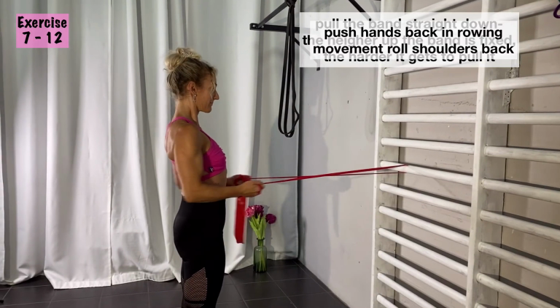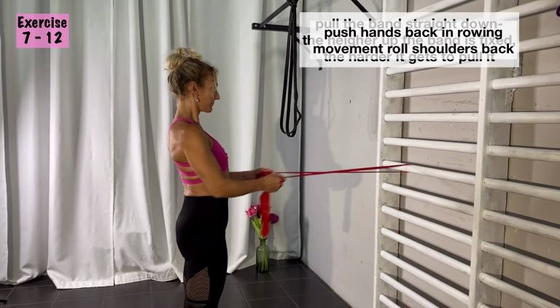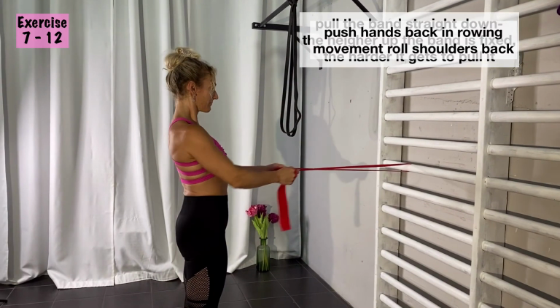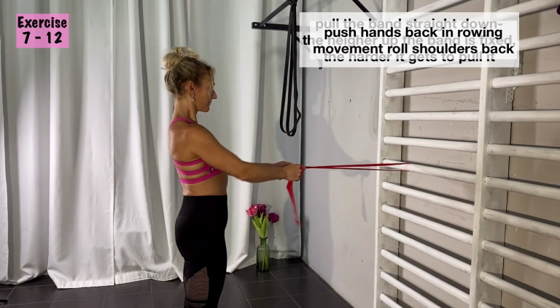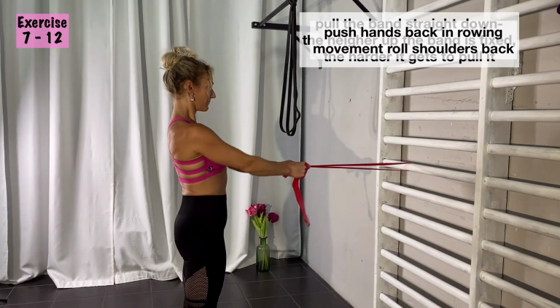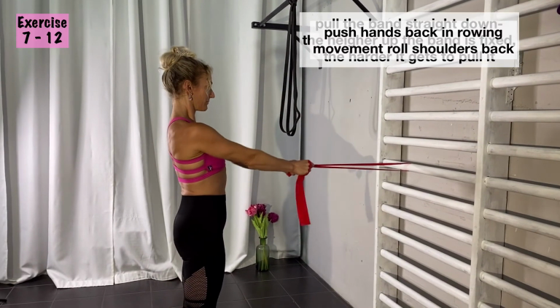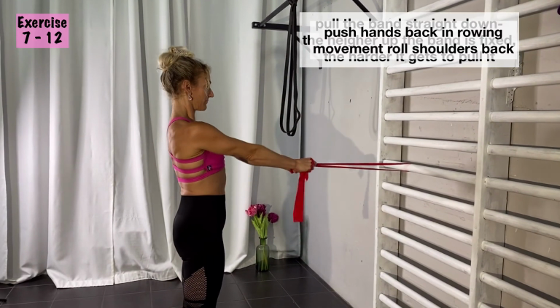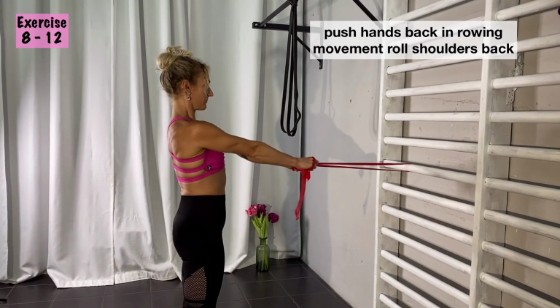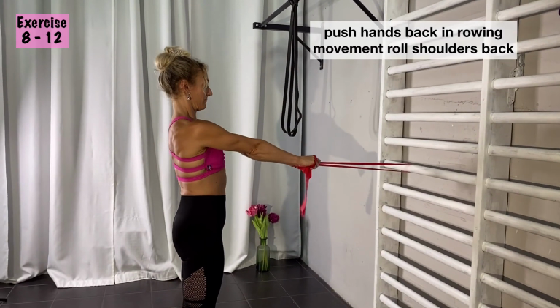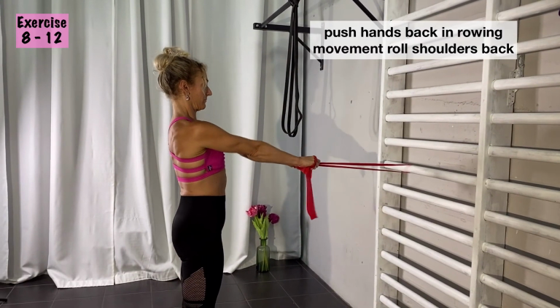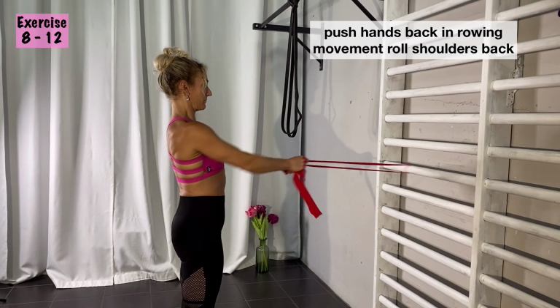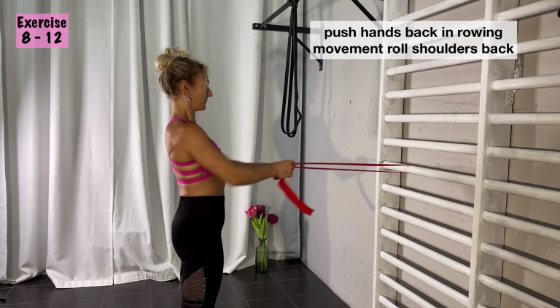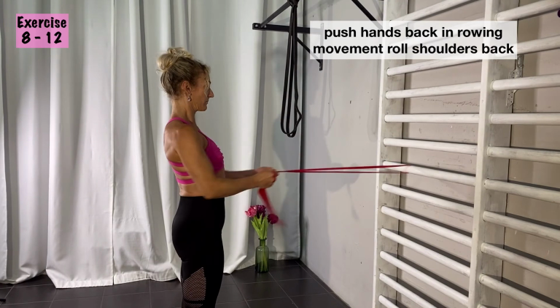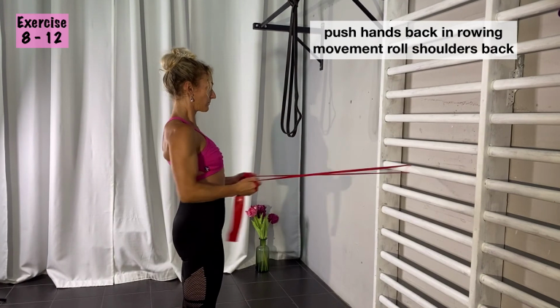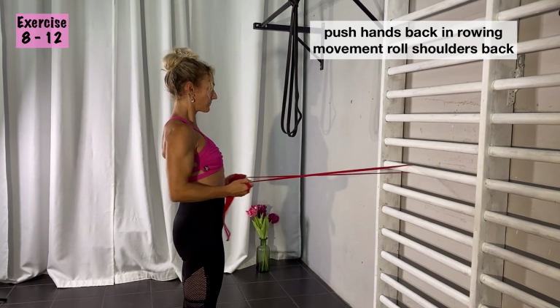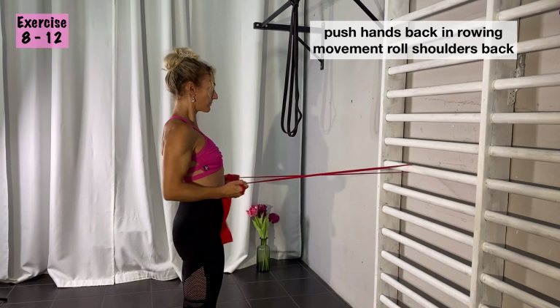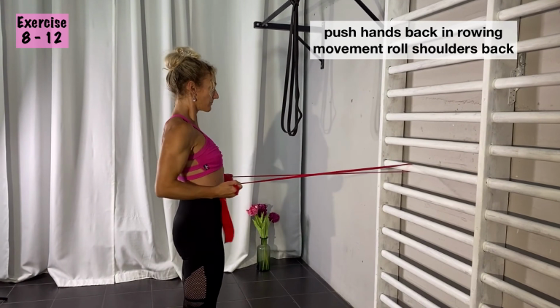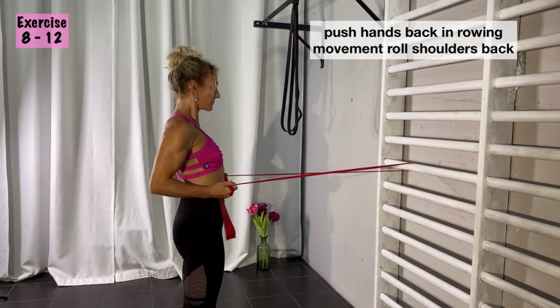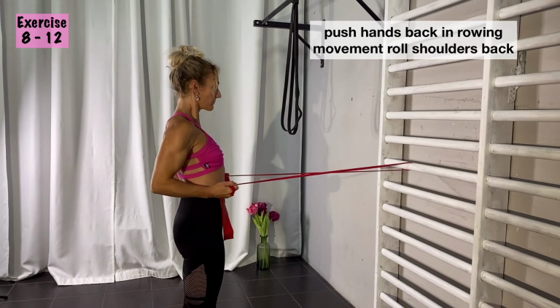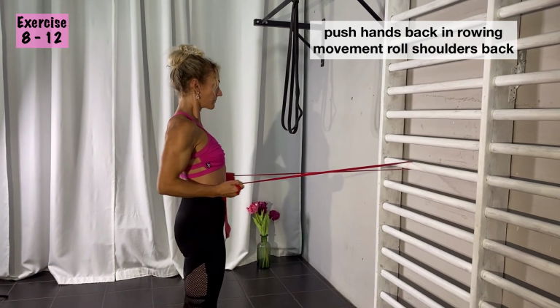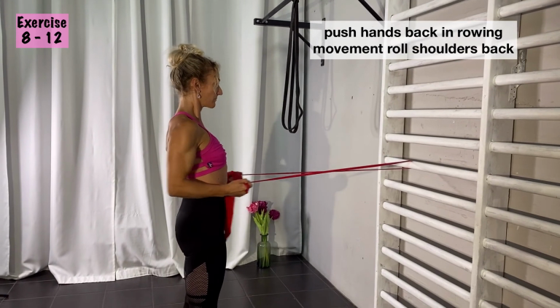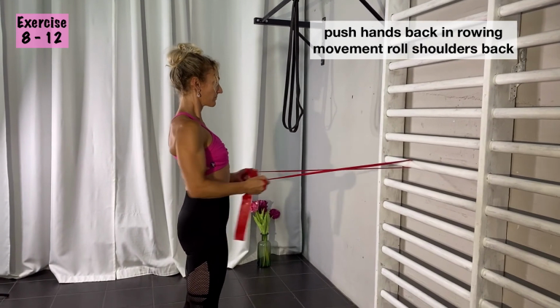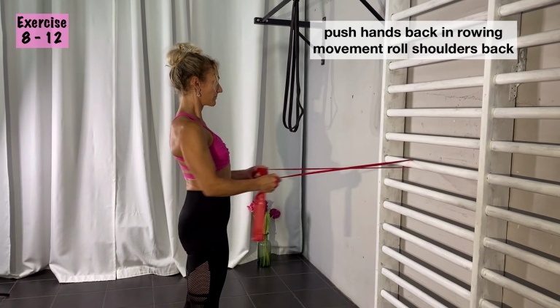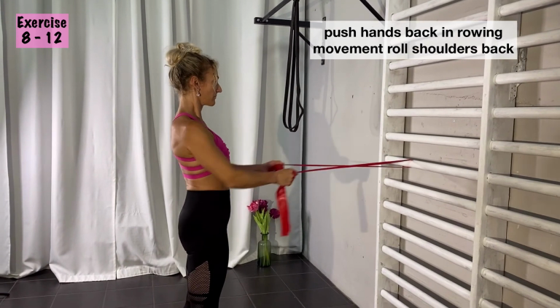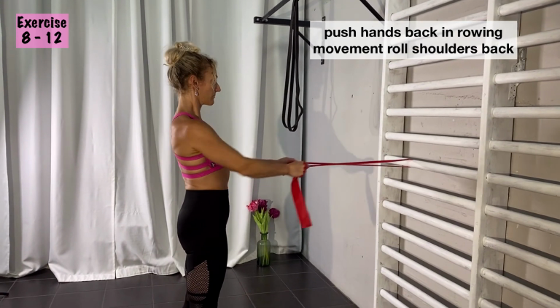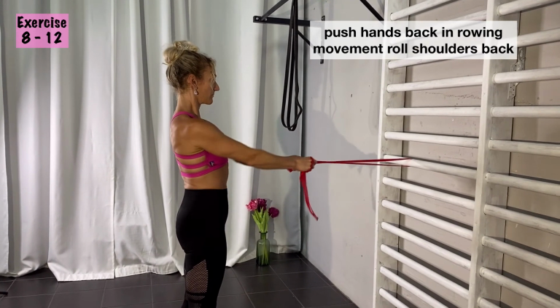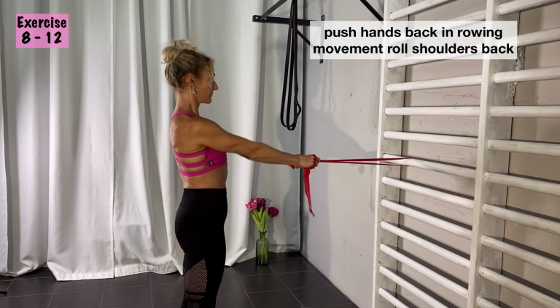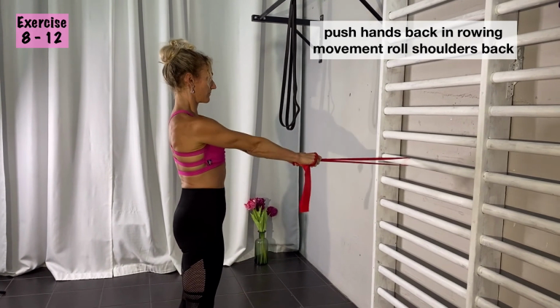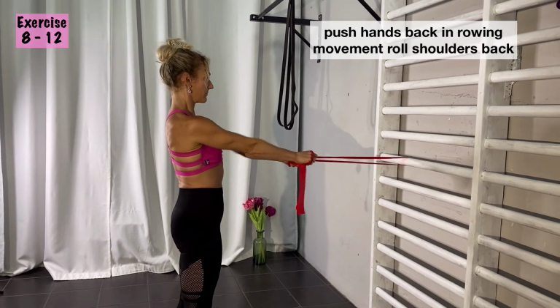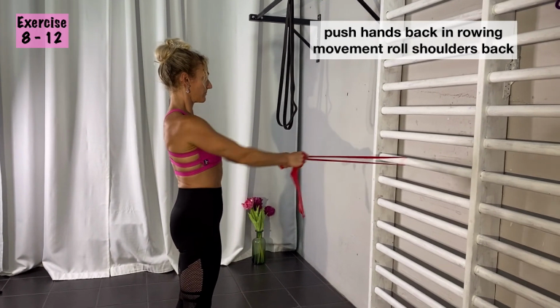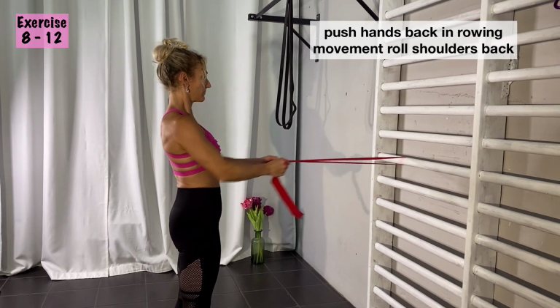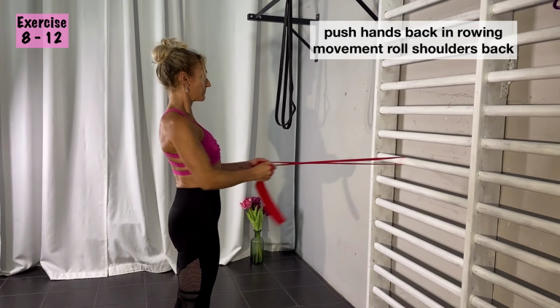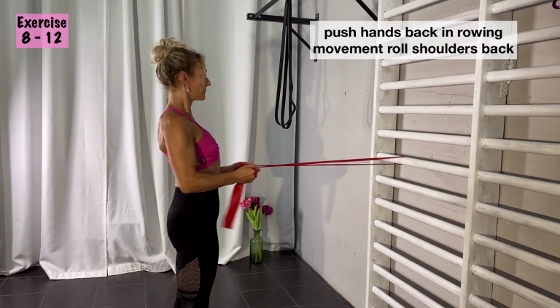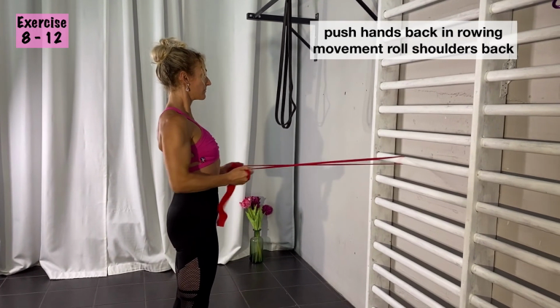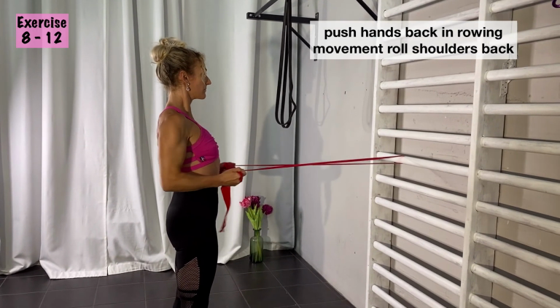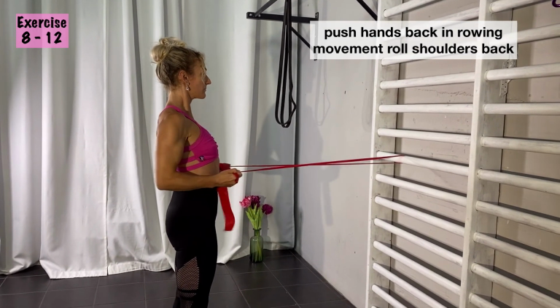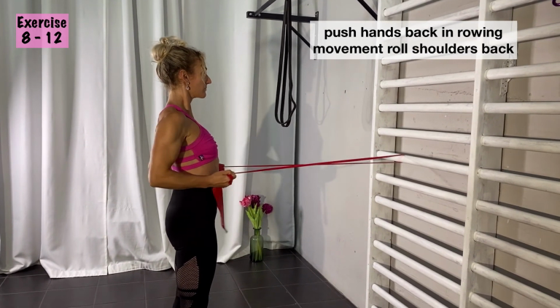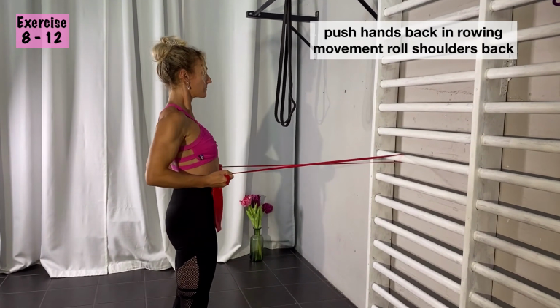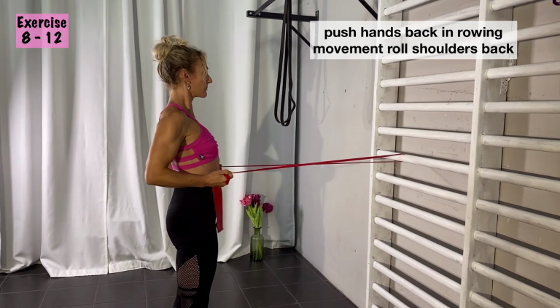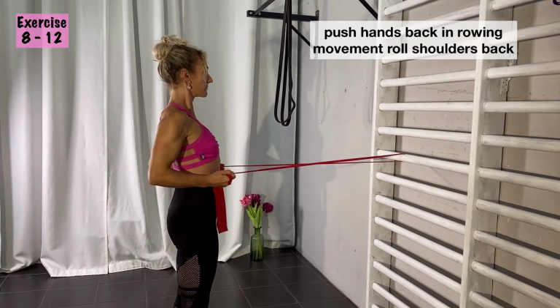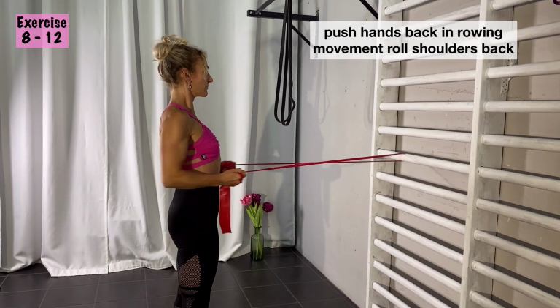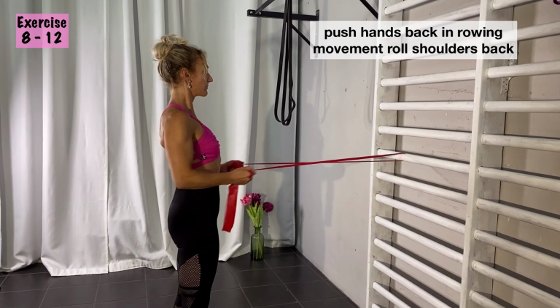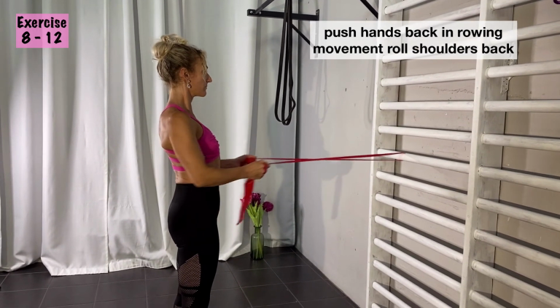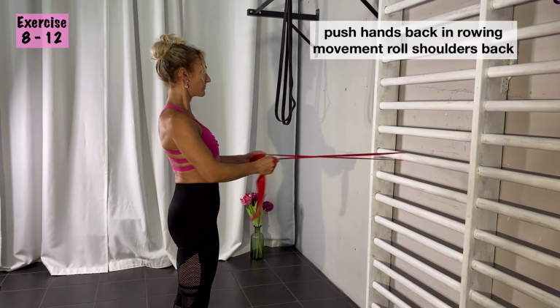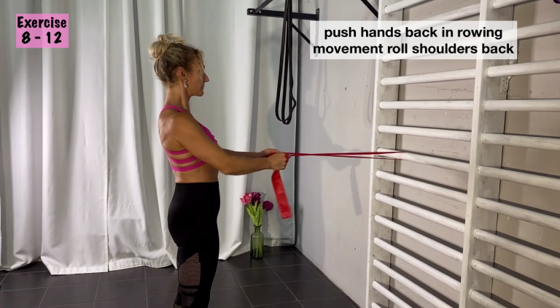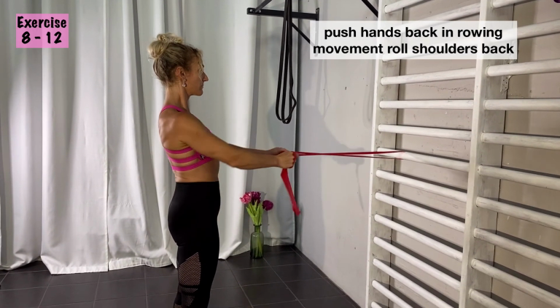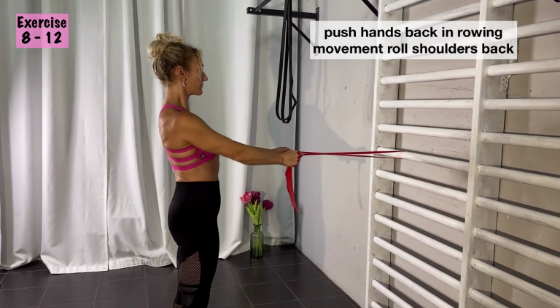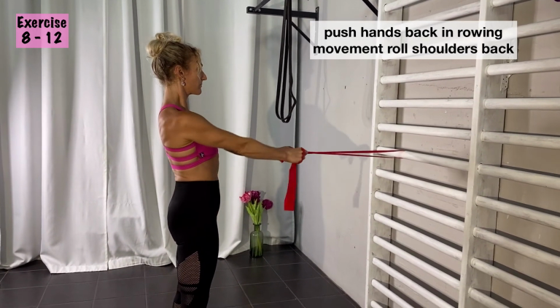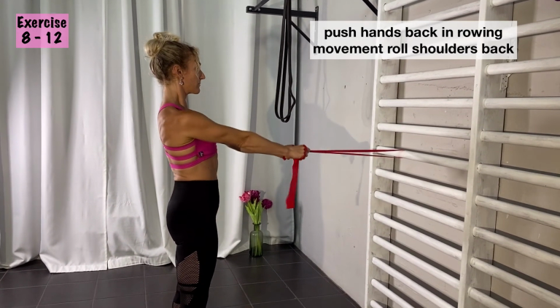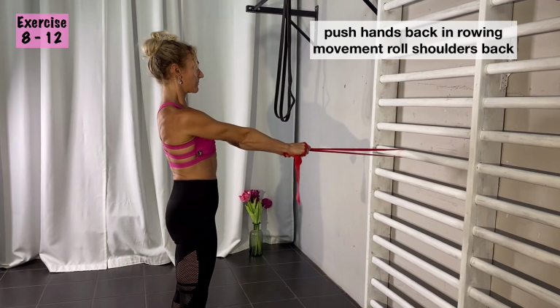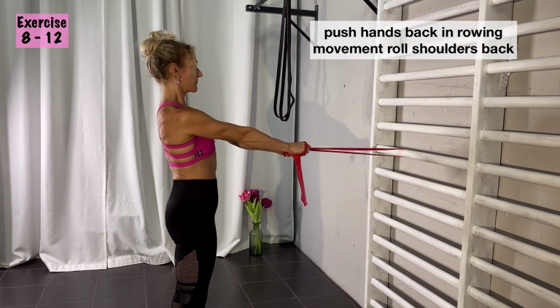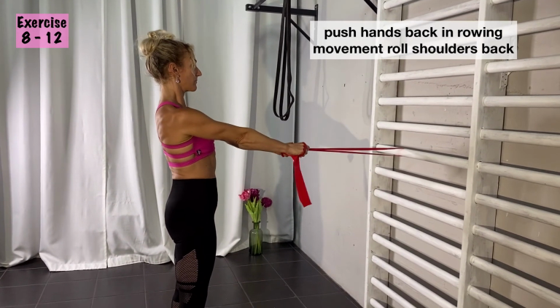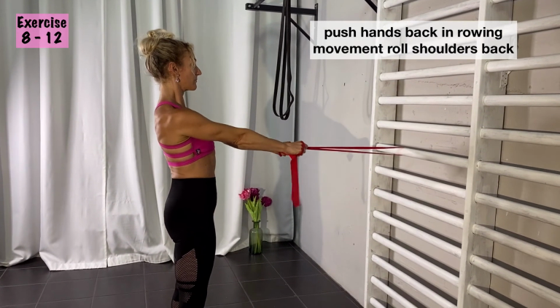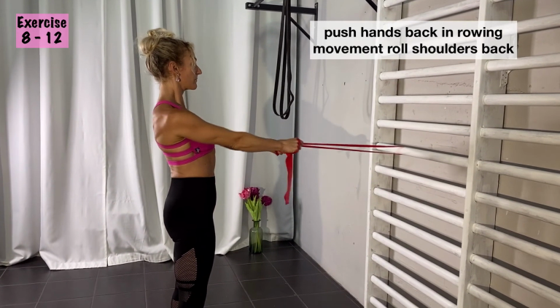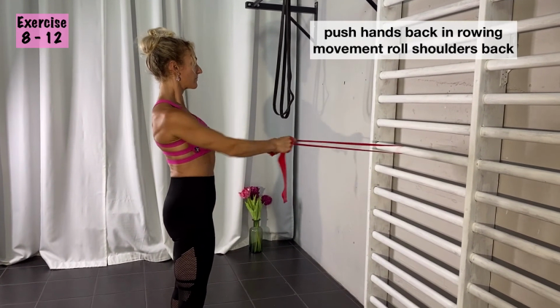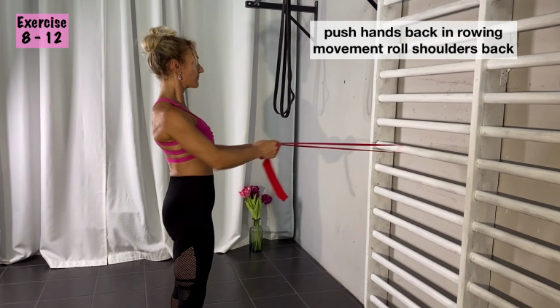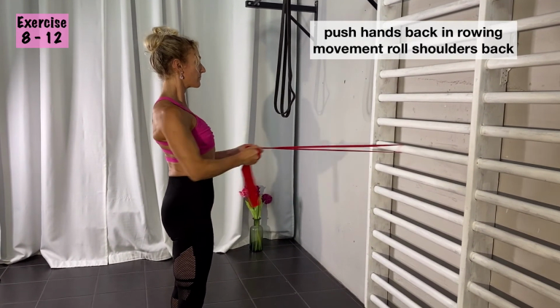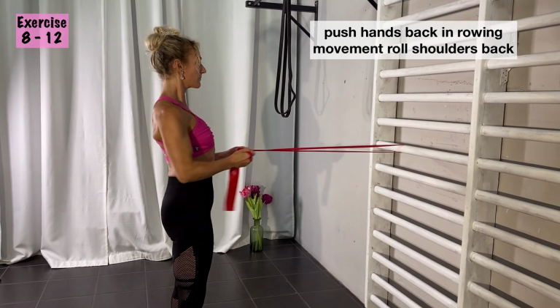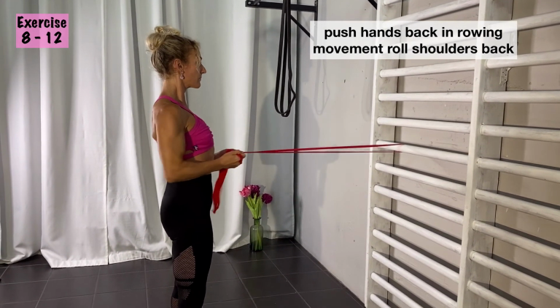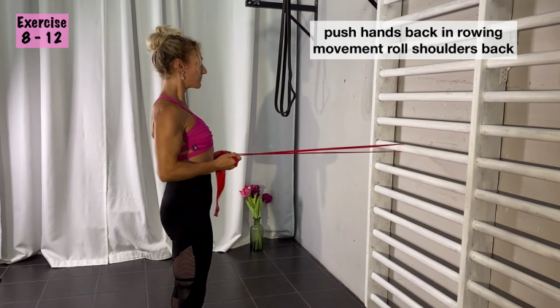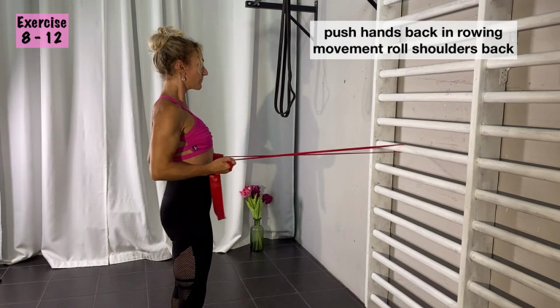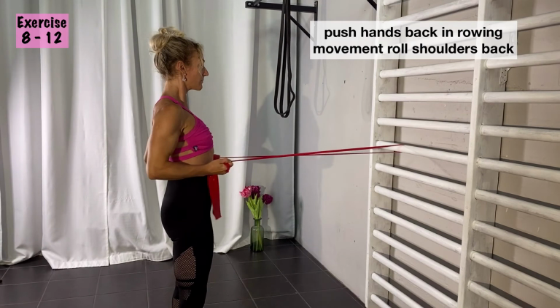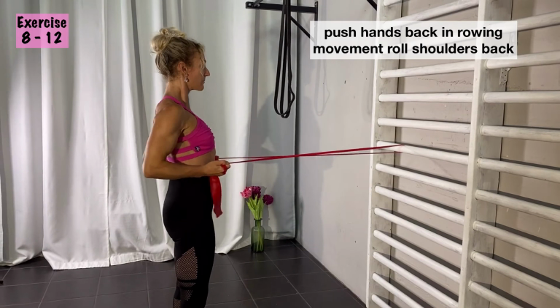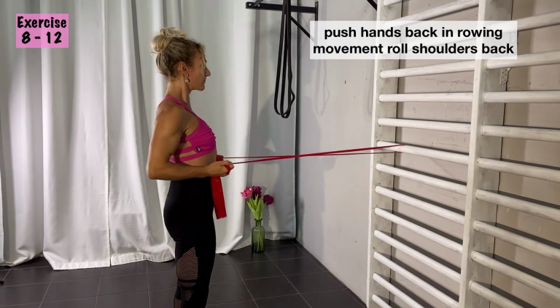Great warm-up — focus on activating your shoulder blades so you also roll your shoulder blades backwards and don't just work with your arms.